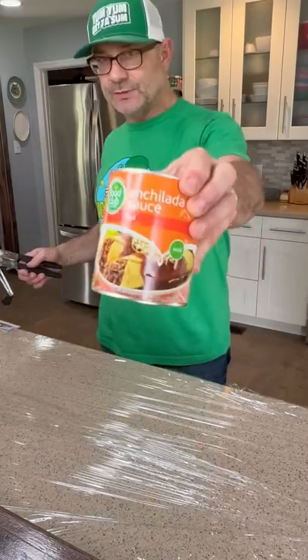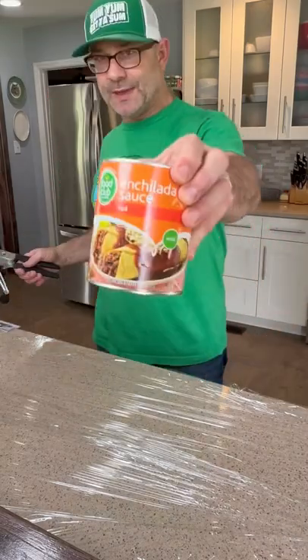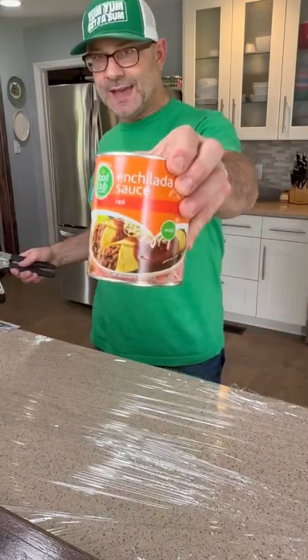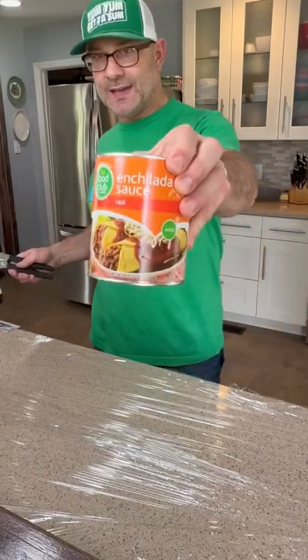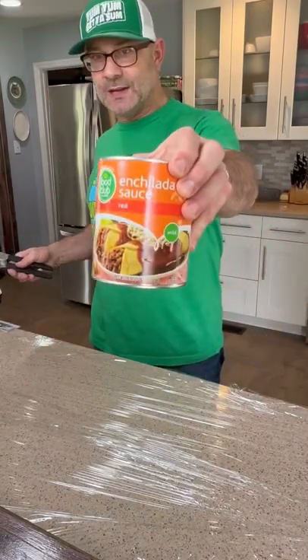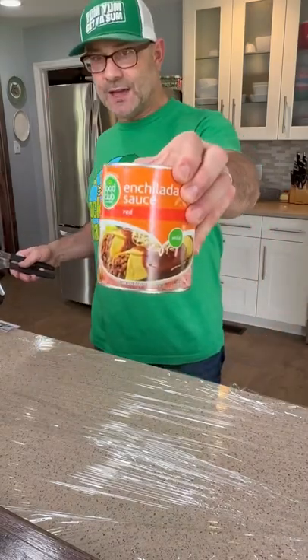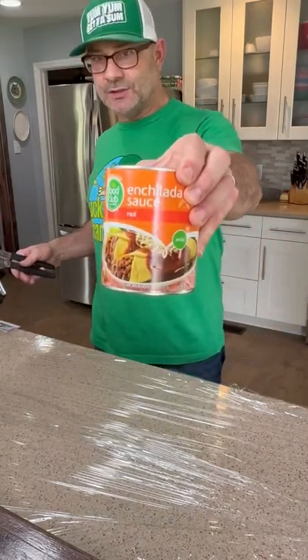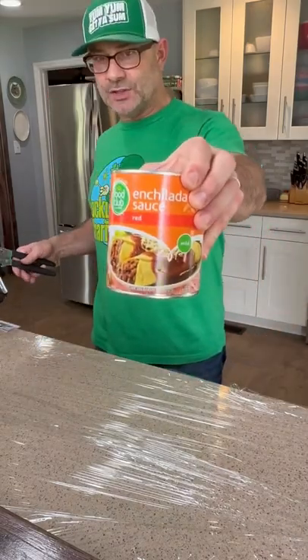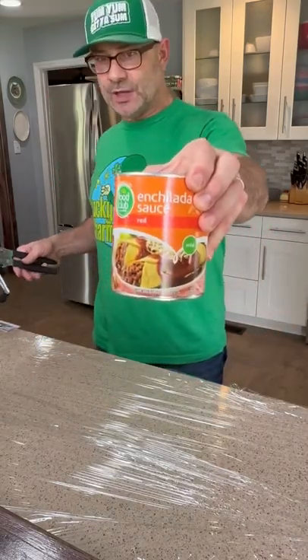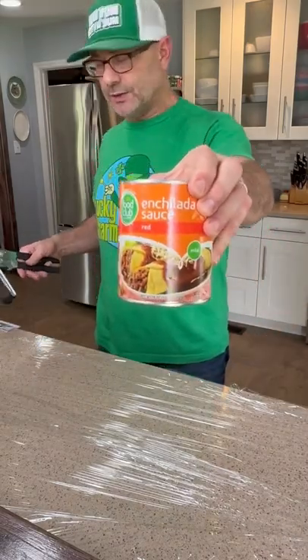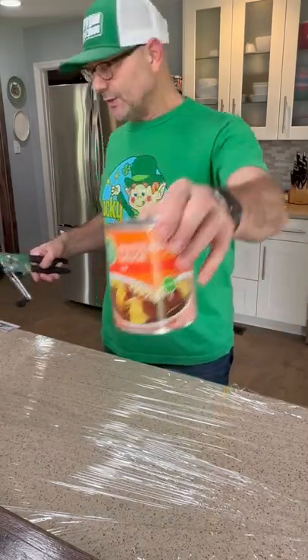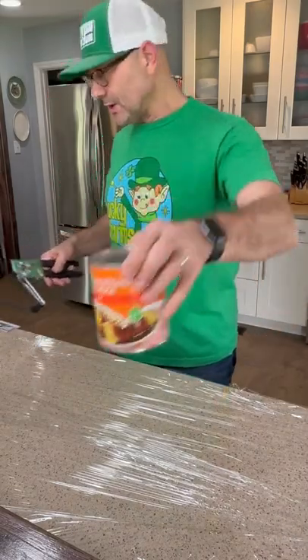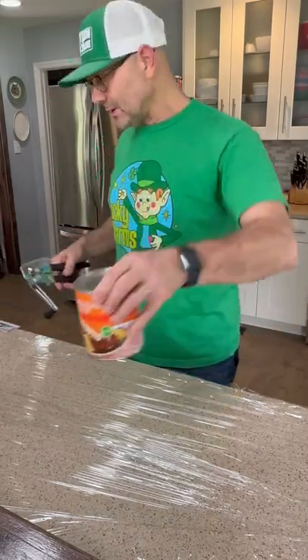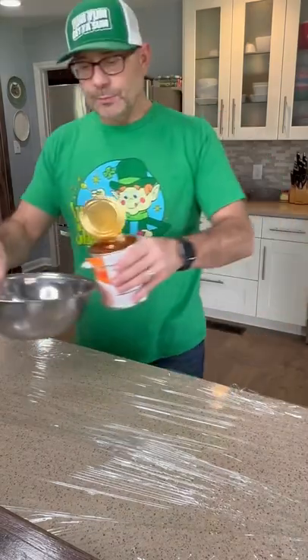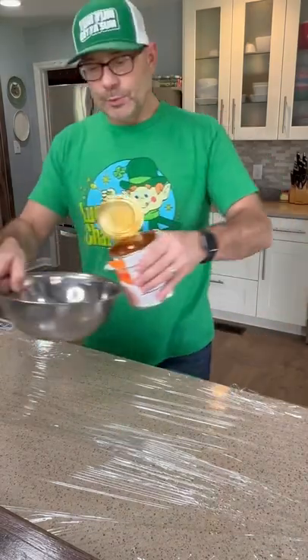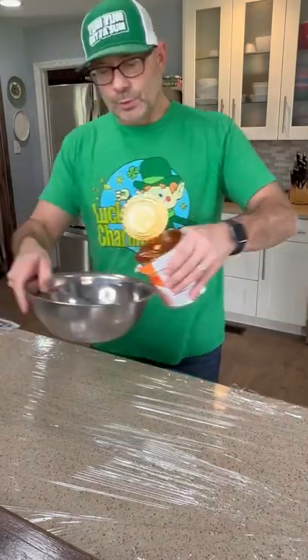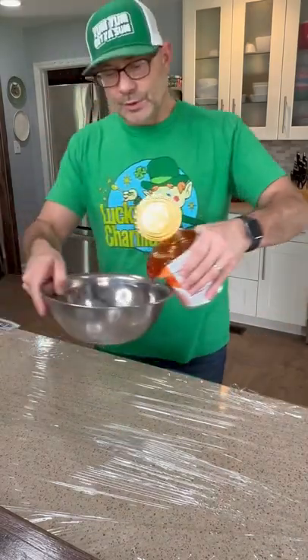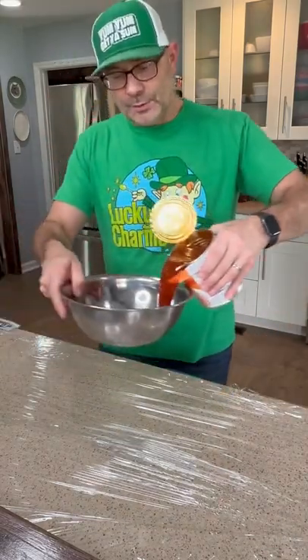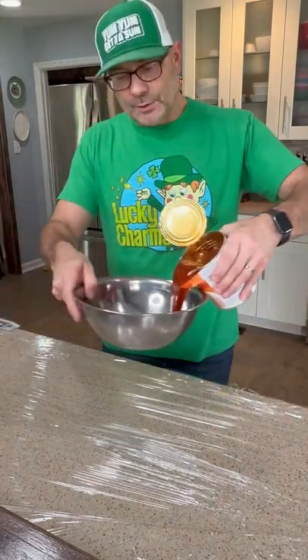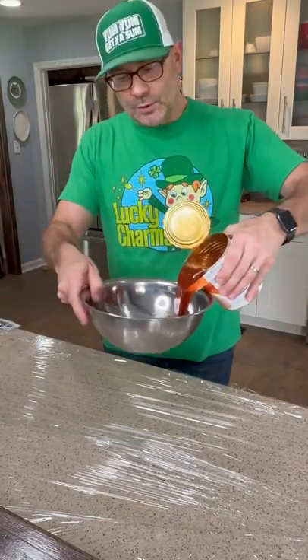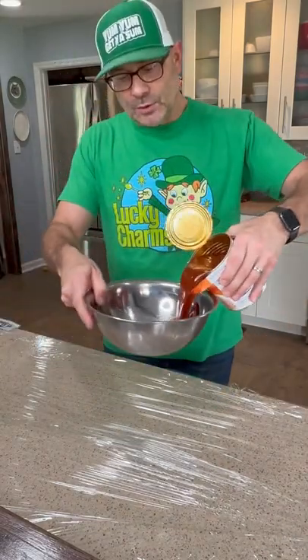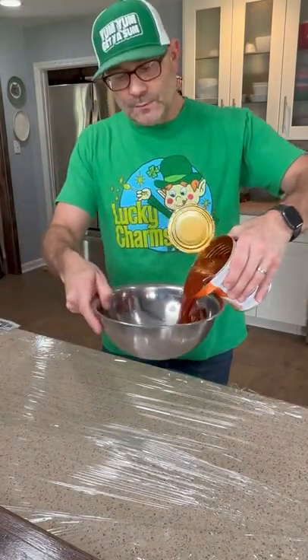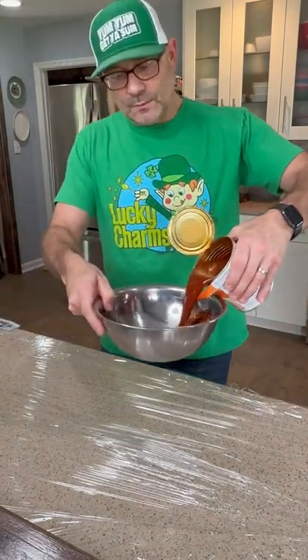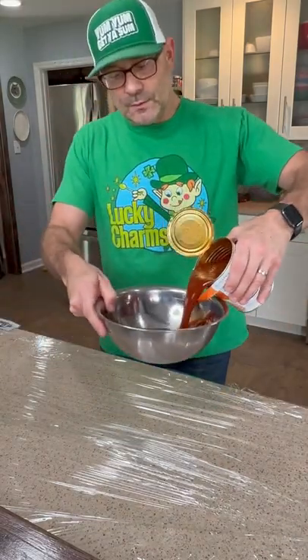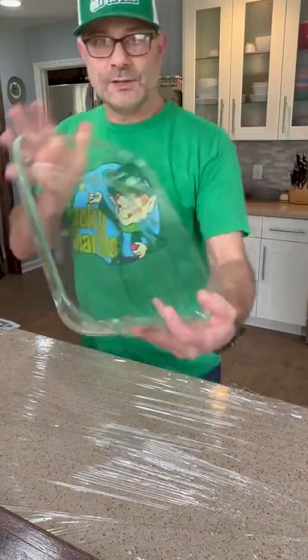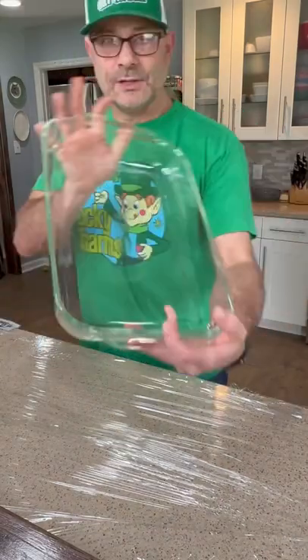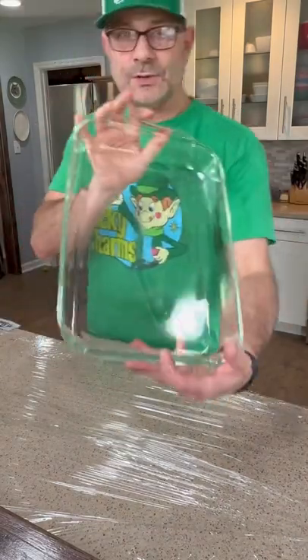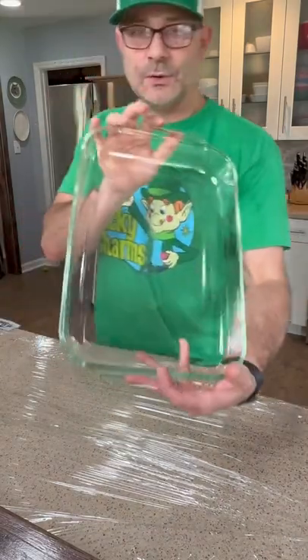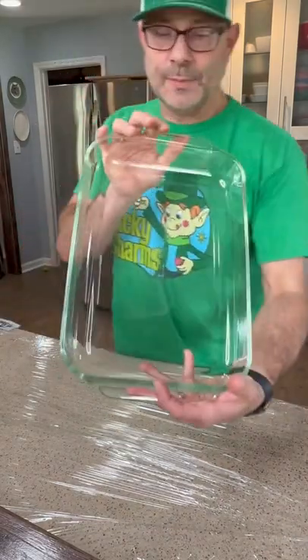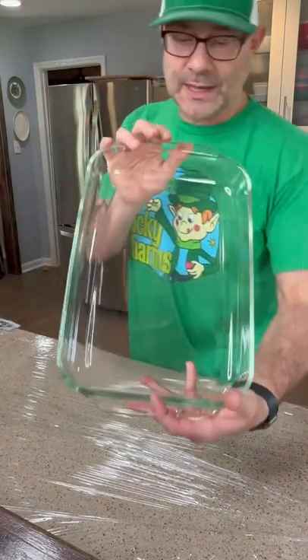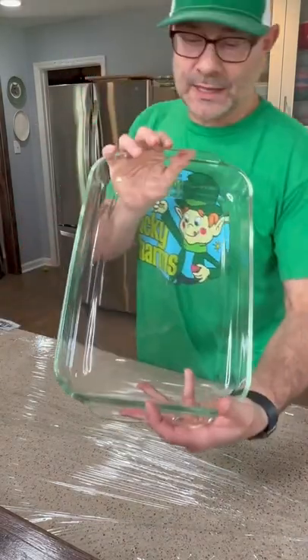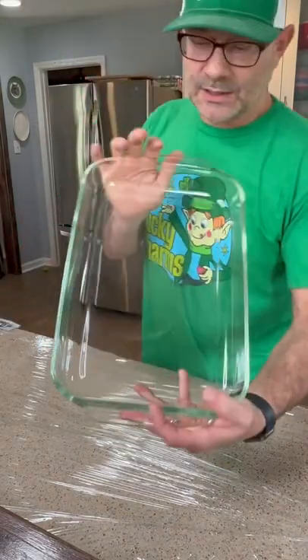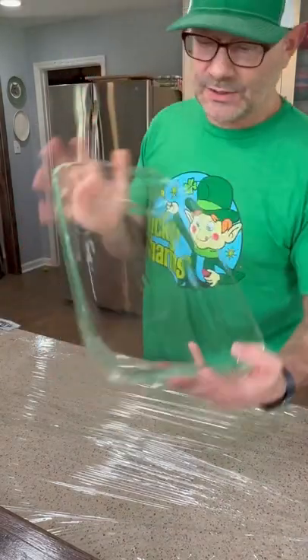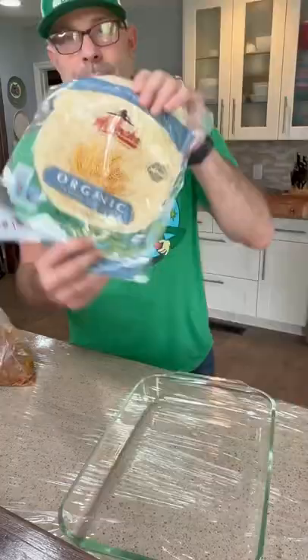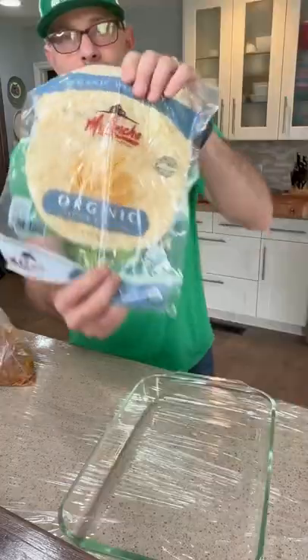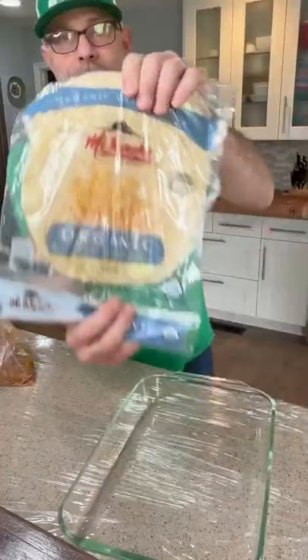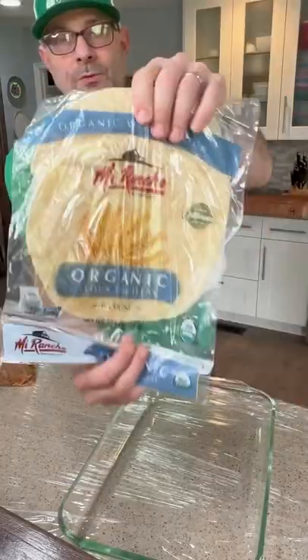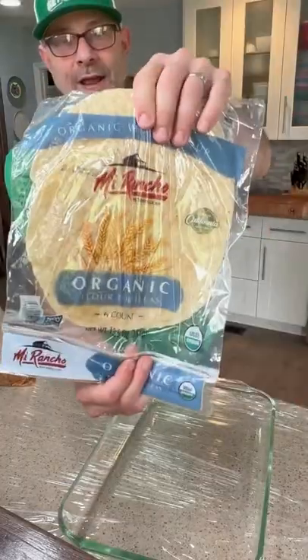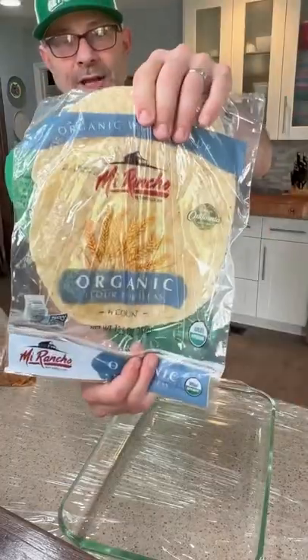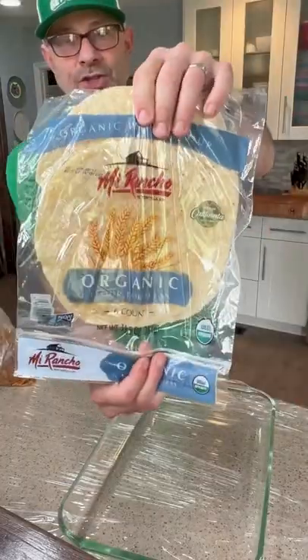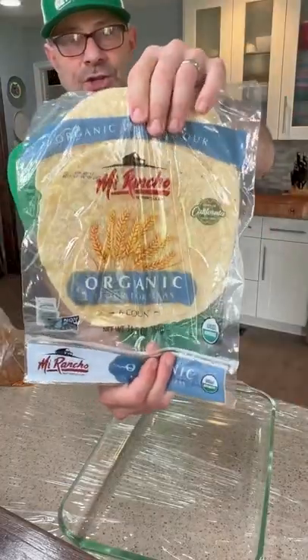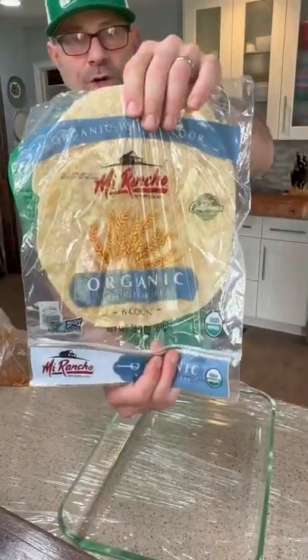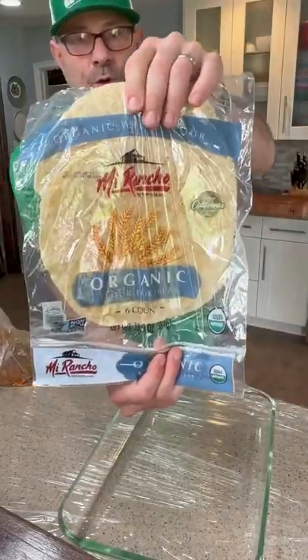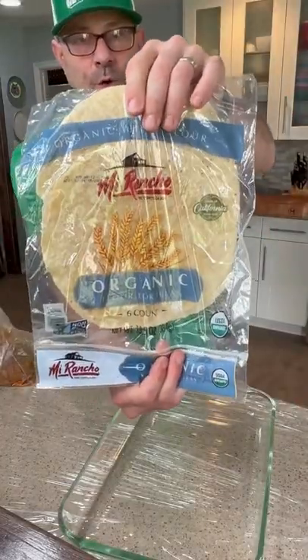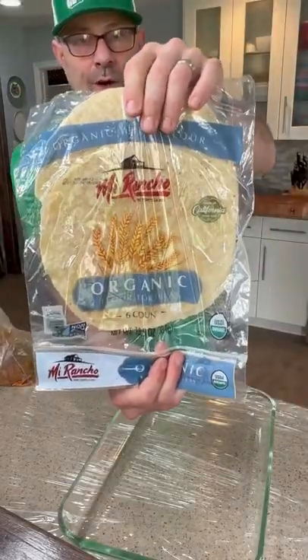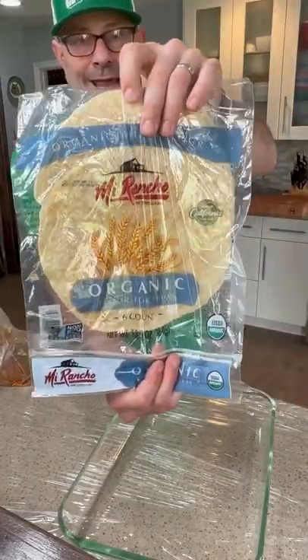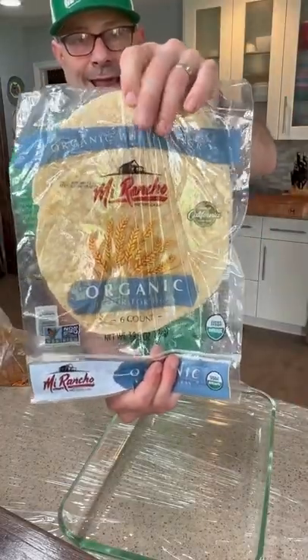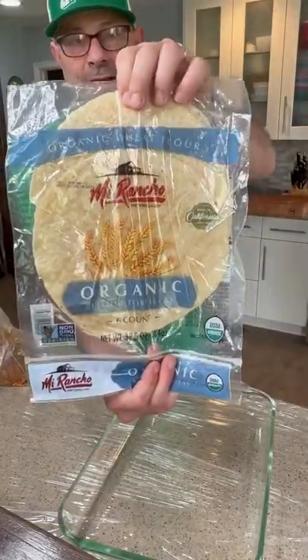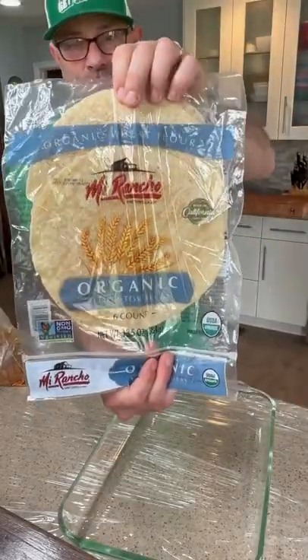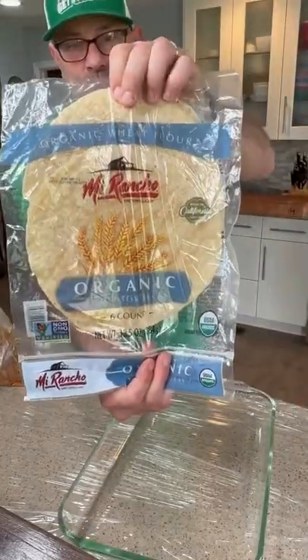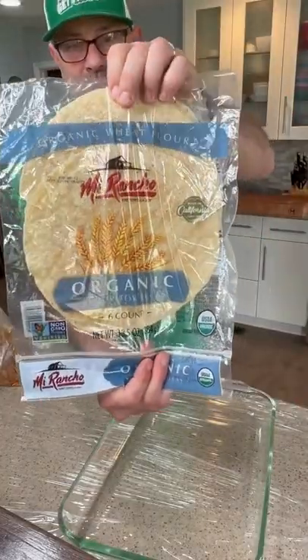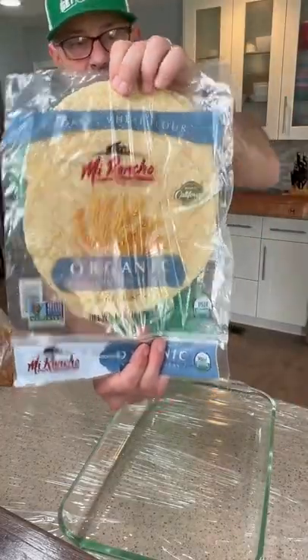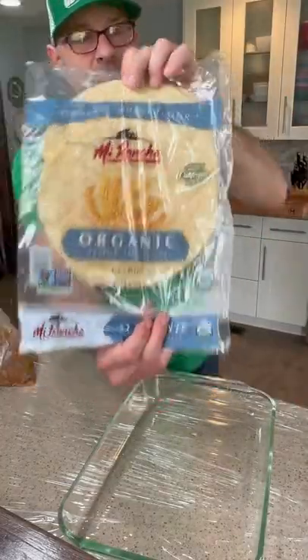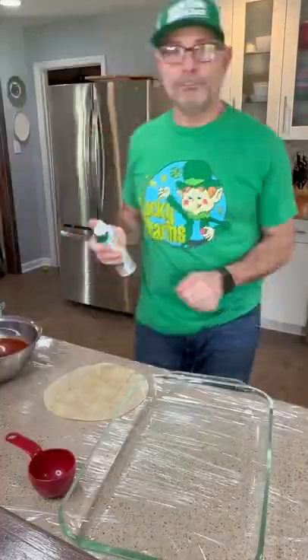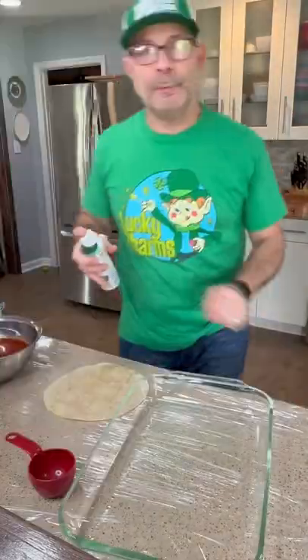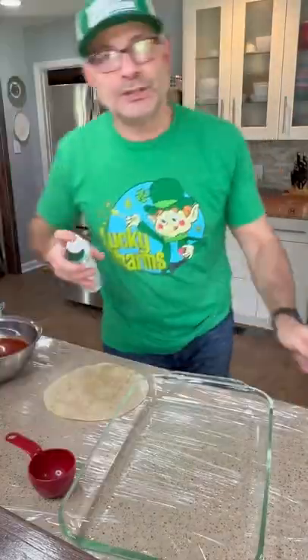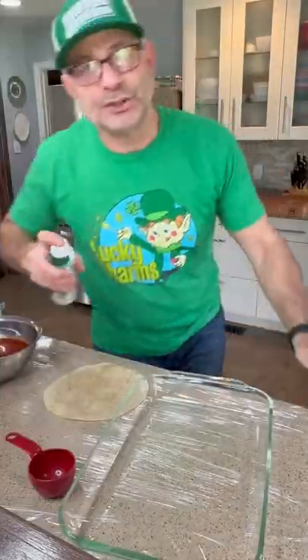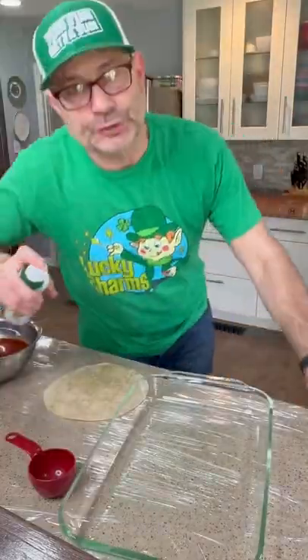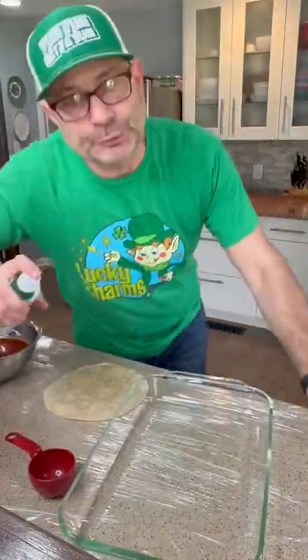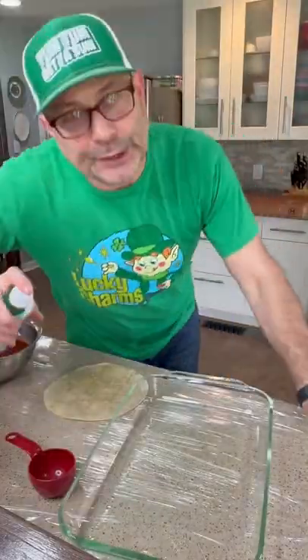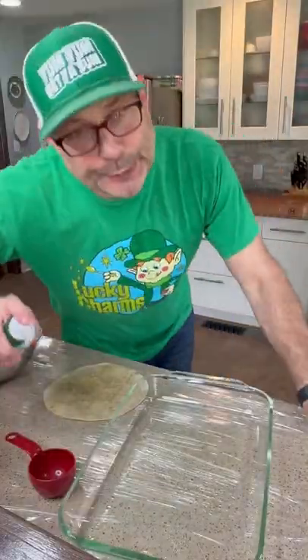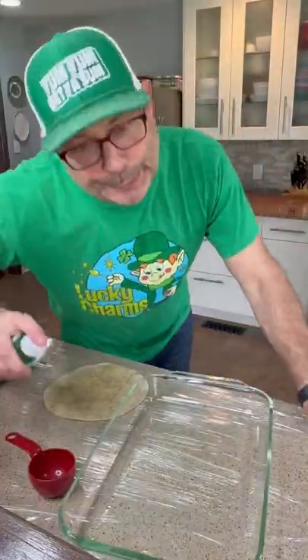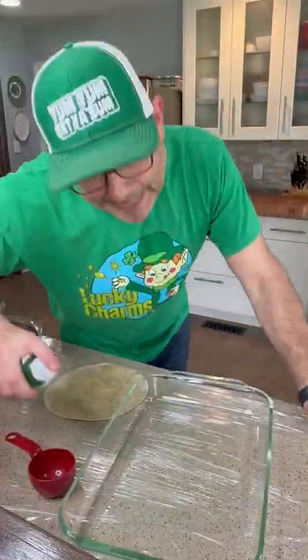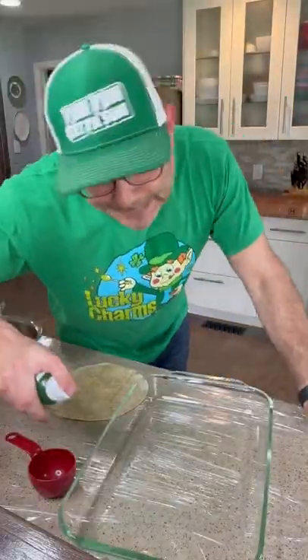Some canned enchilada sauce — pour it in a bowl. Get you a baking dish. Mirancho organic tortillas. Make sure to spread your pan.